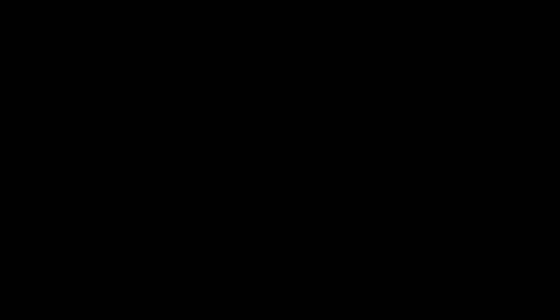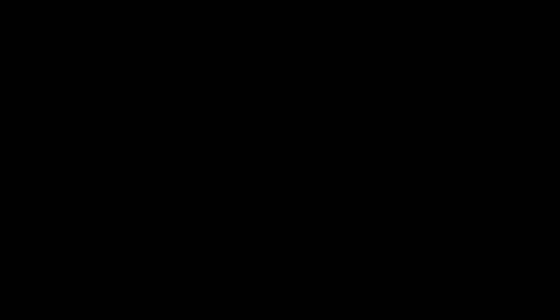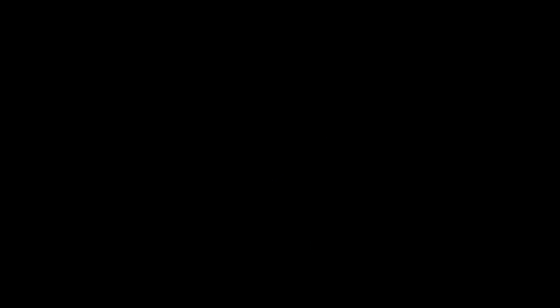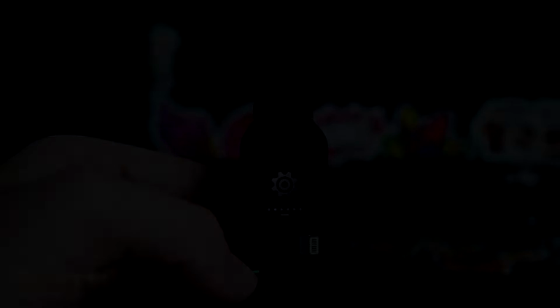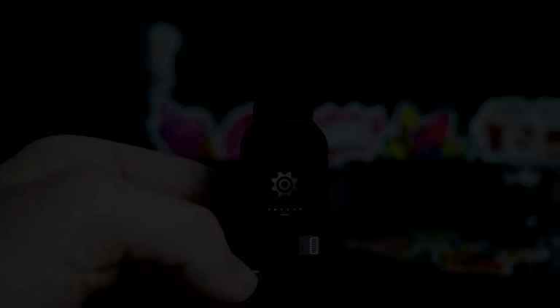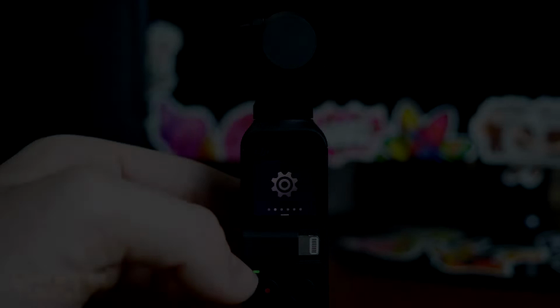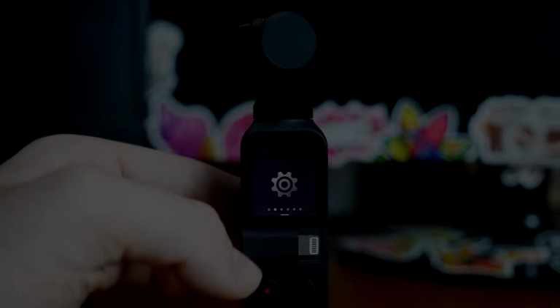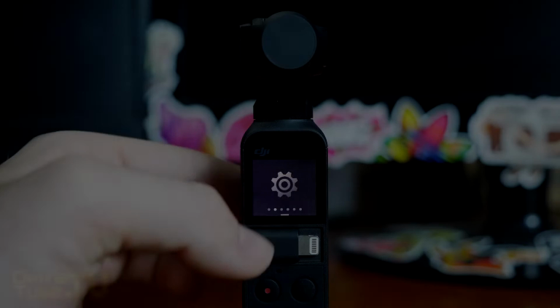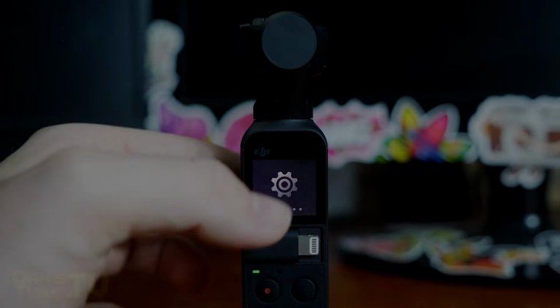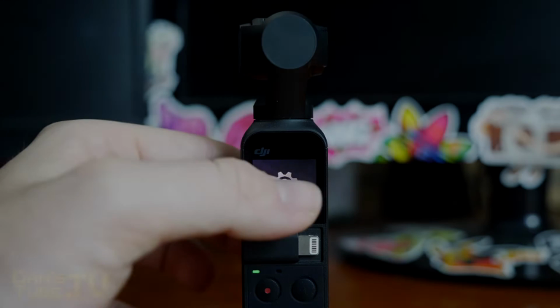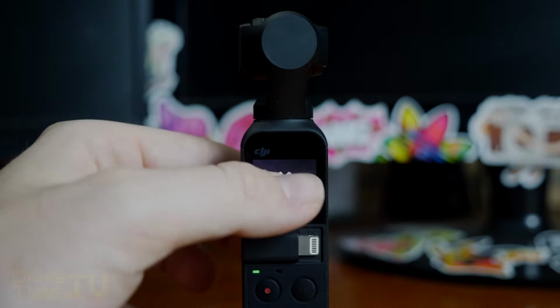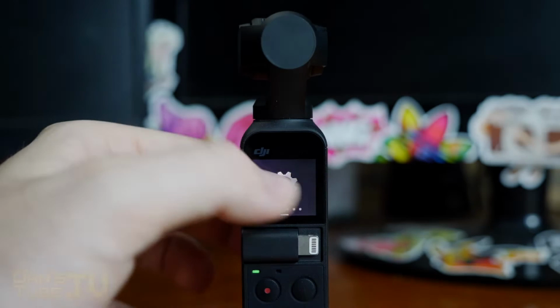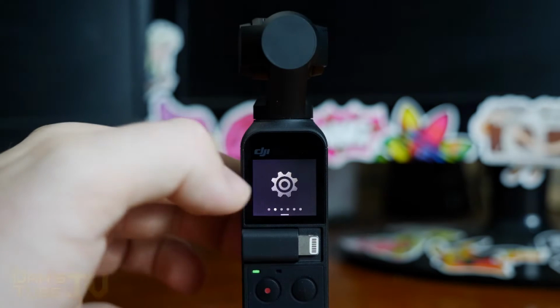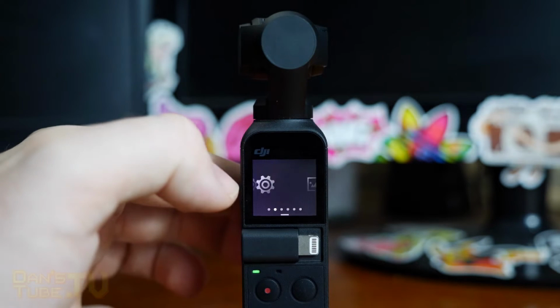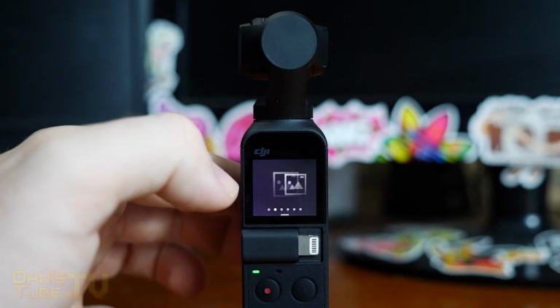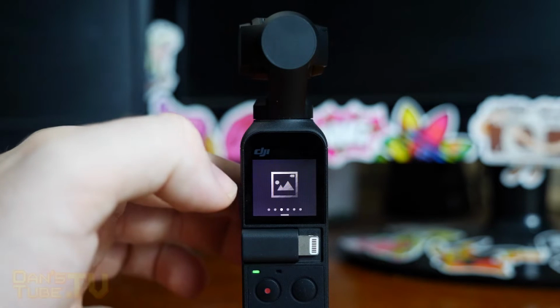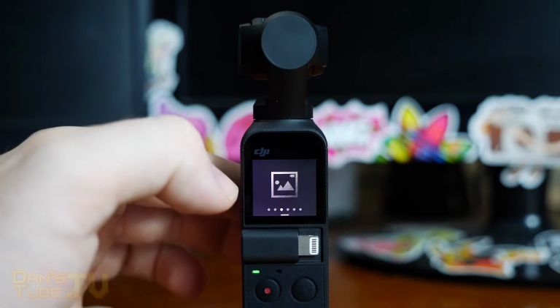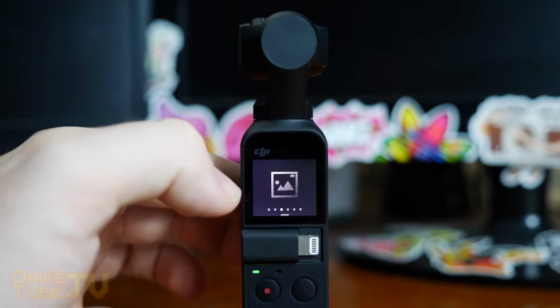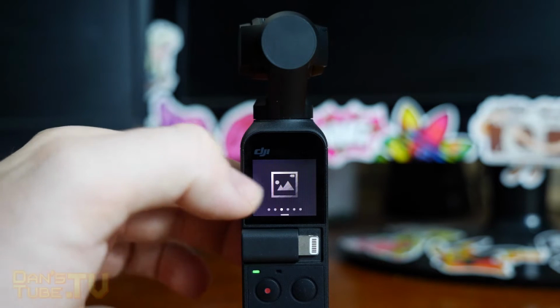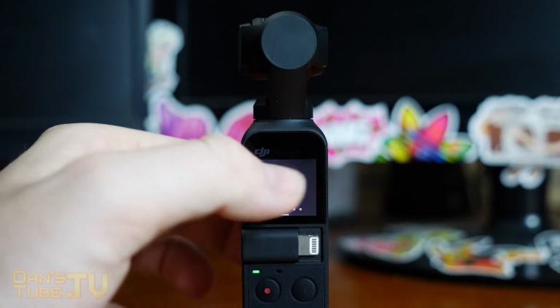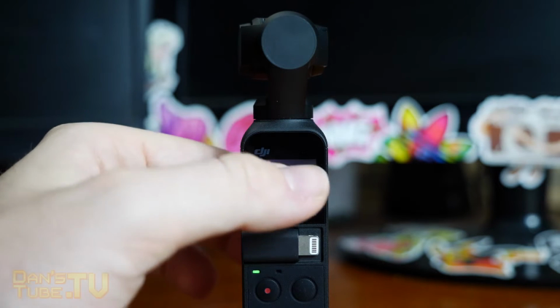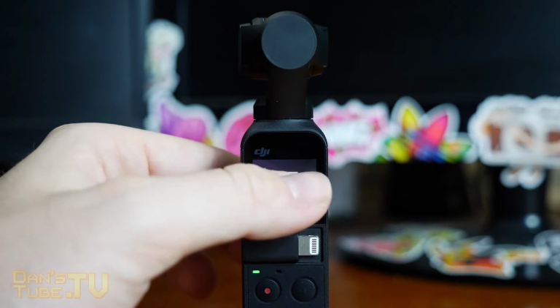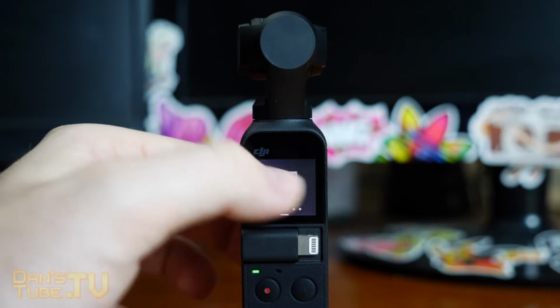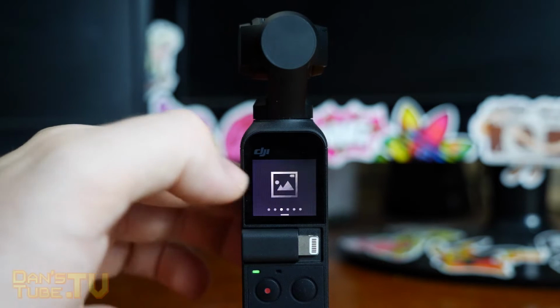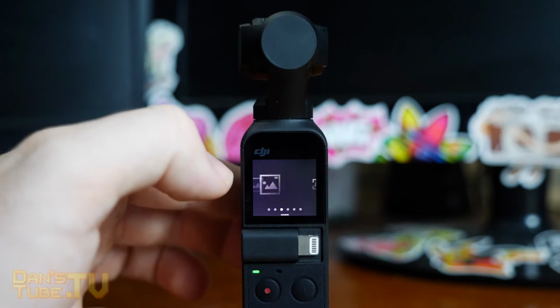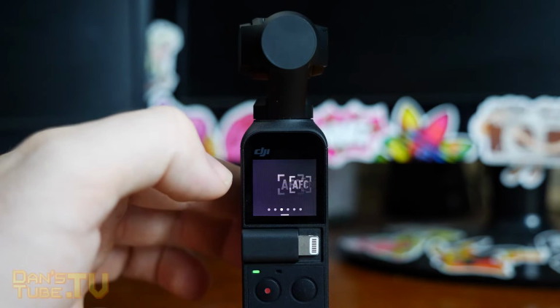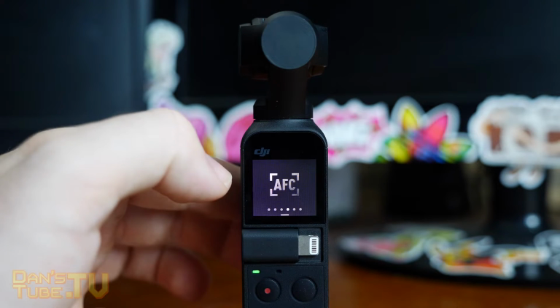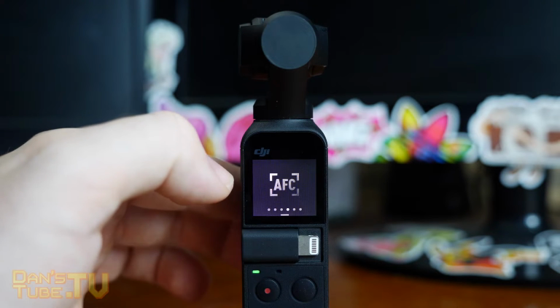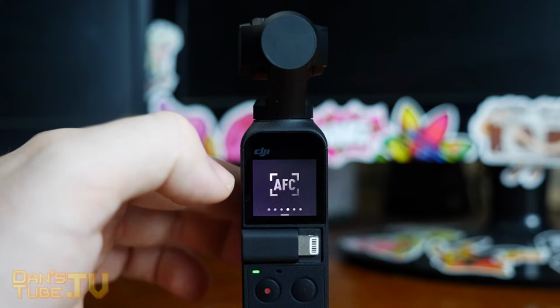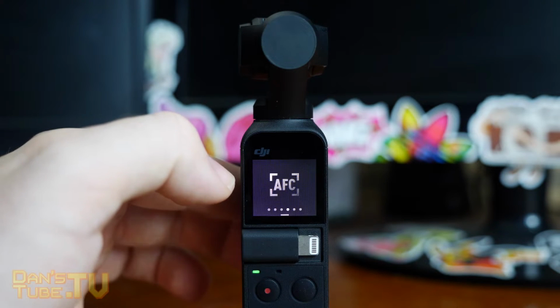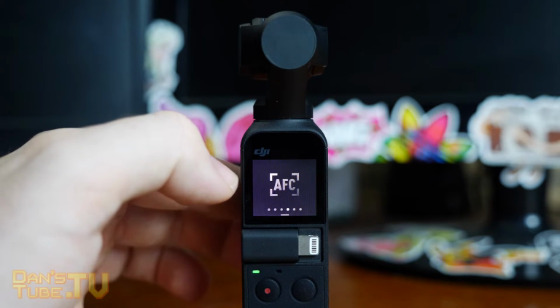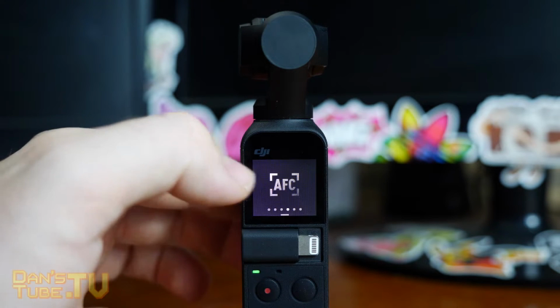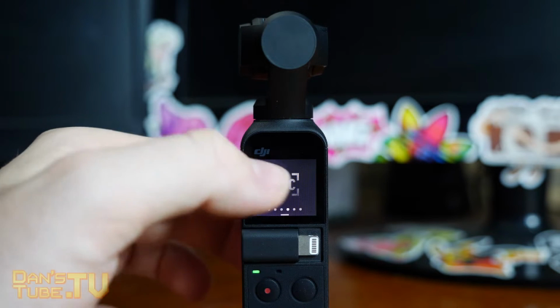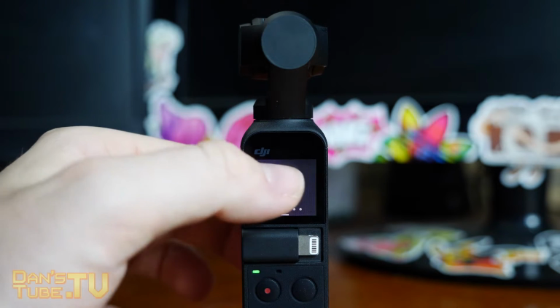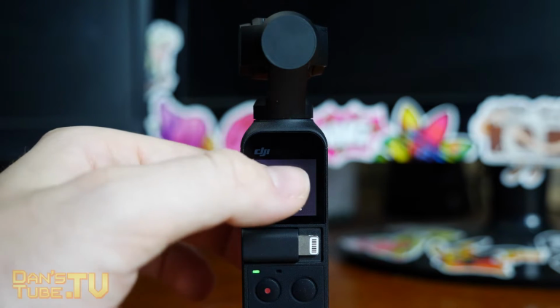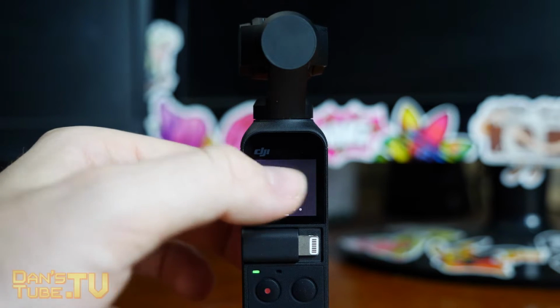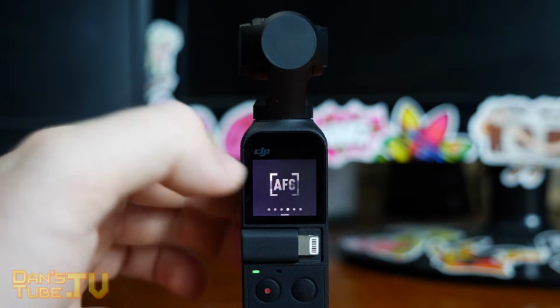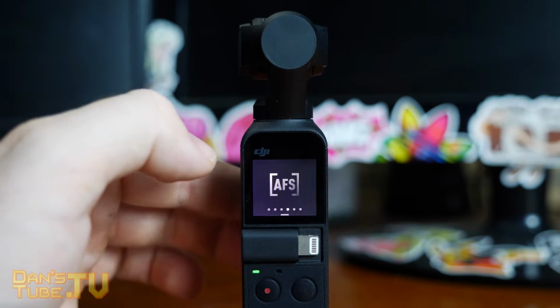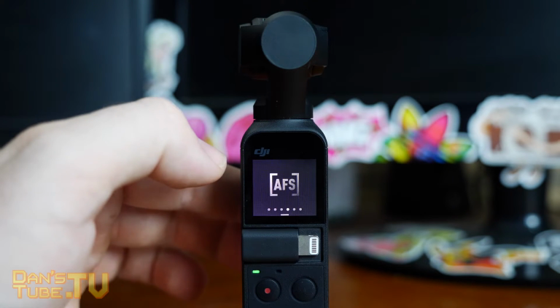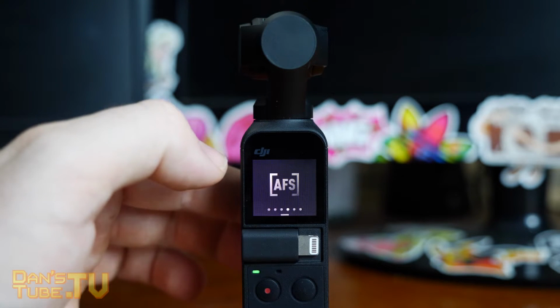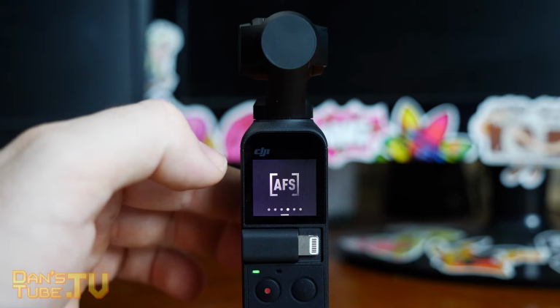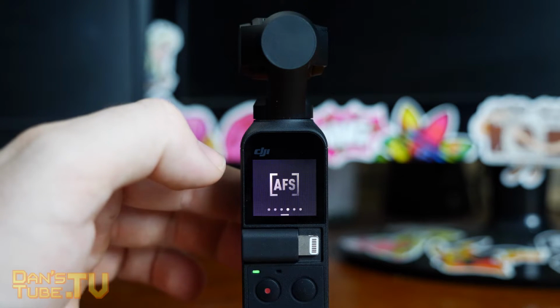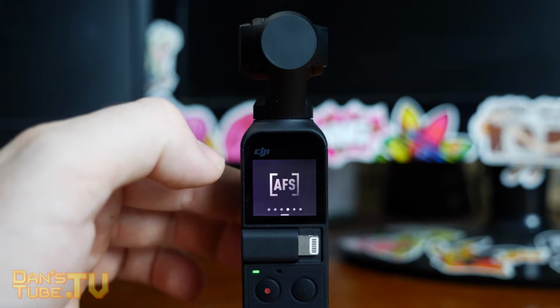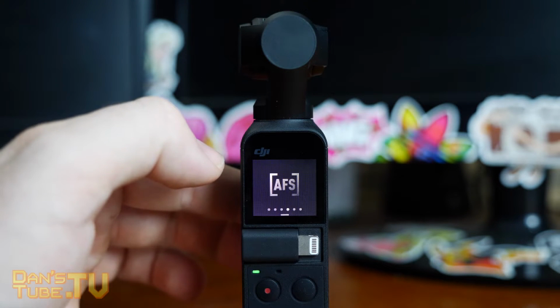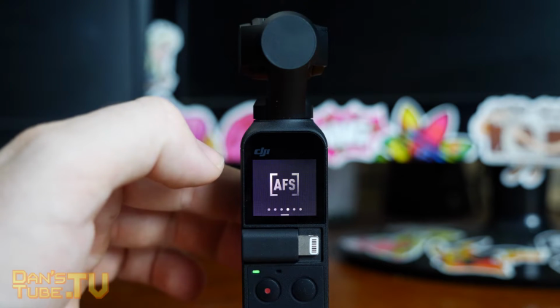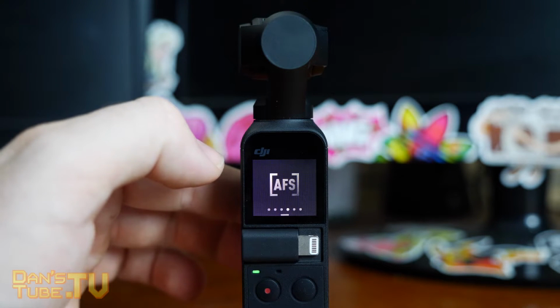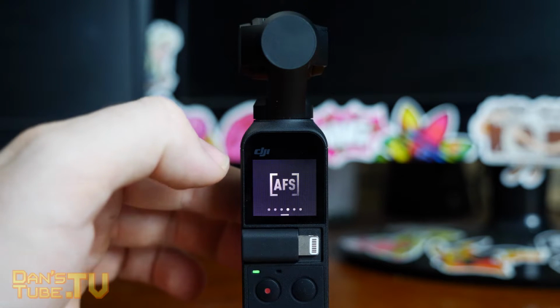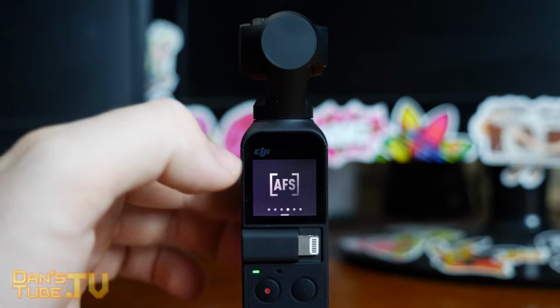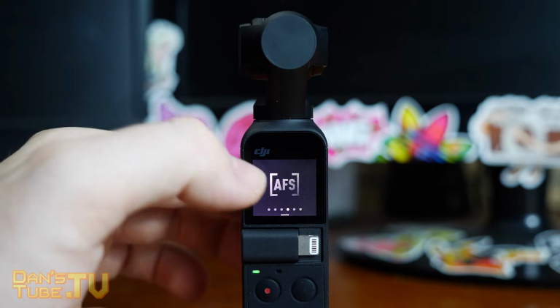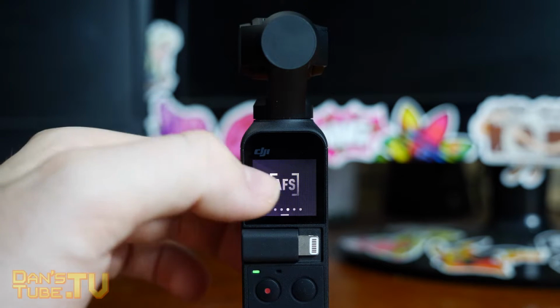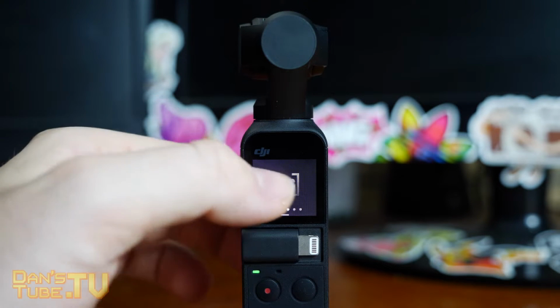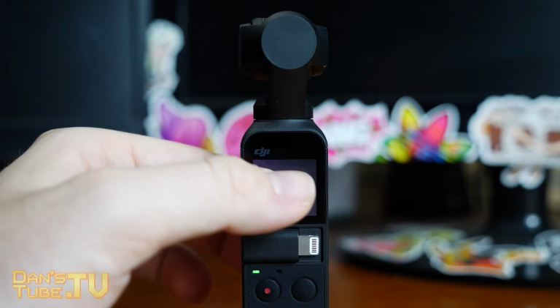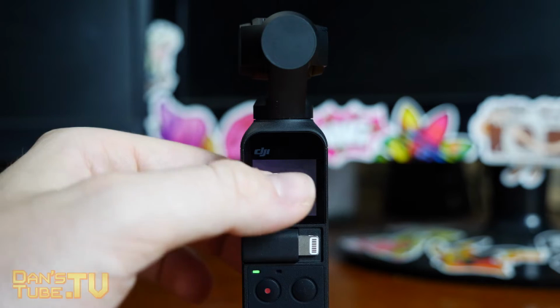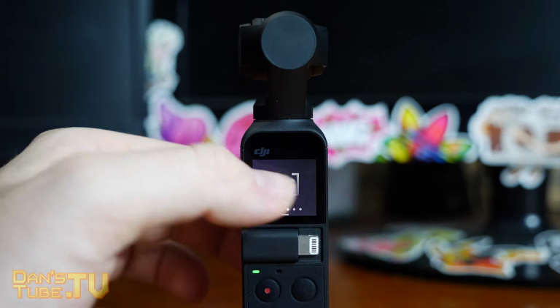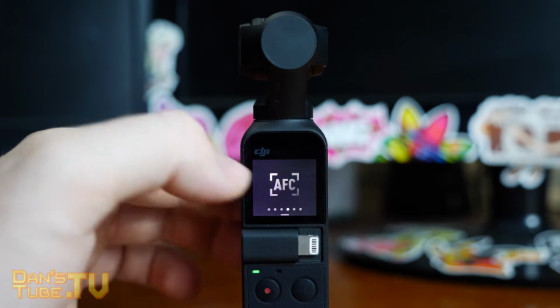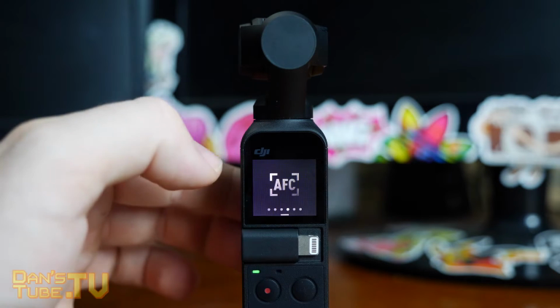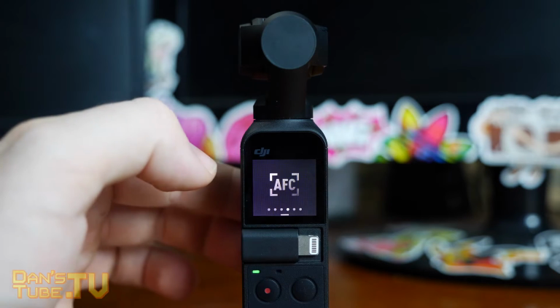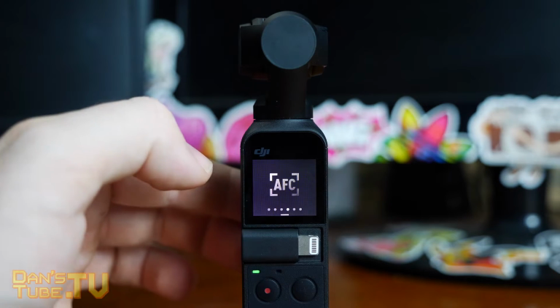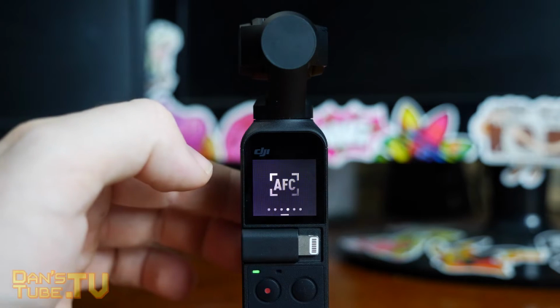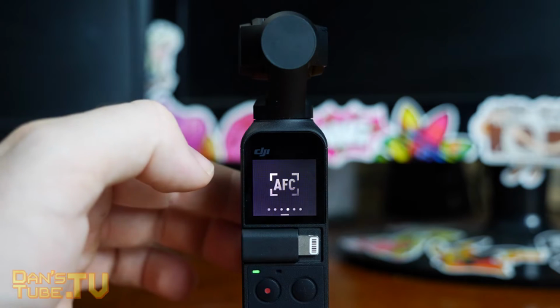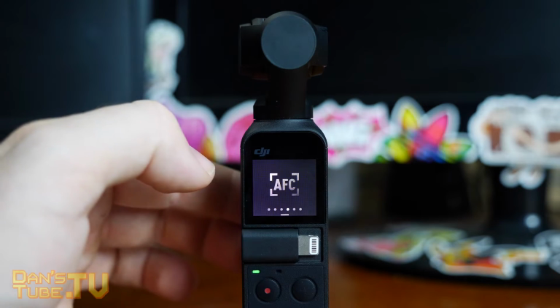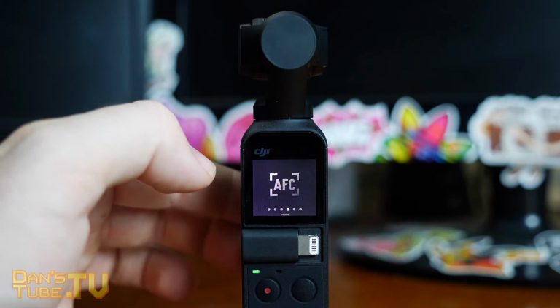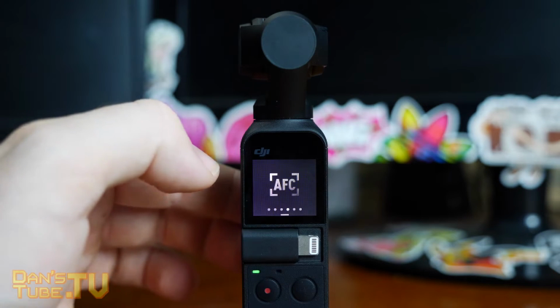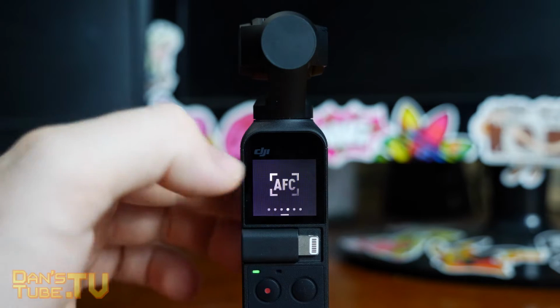Hello internet family, I'm Danair from DansTube.TV and today we are checking out the brand new Osmo Pocket update.